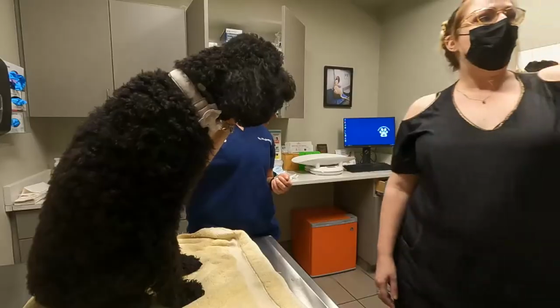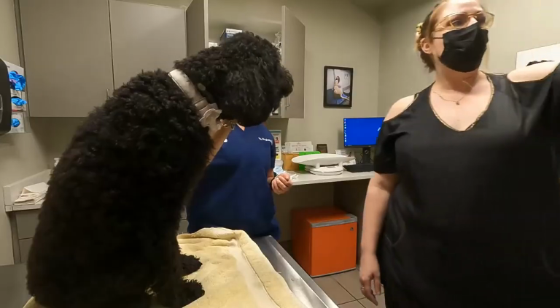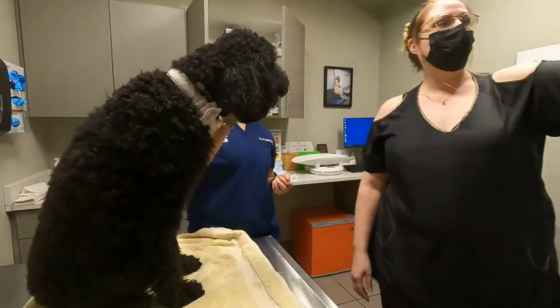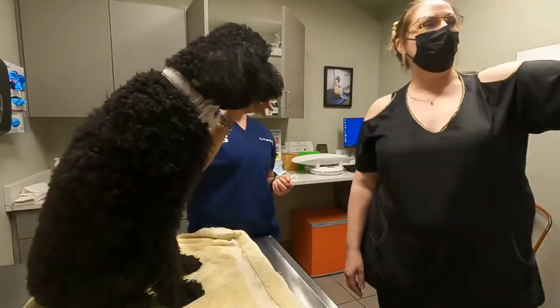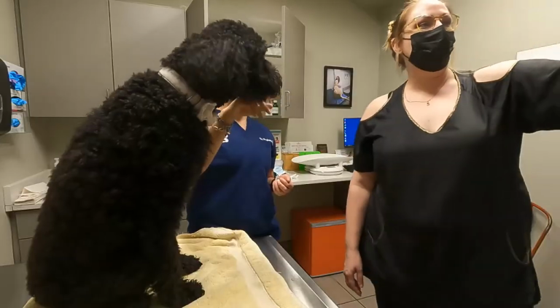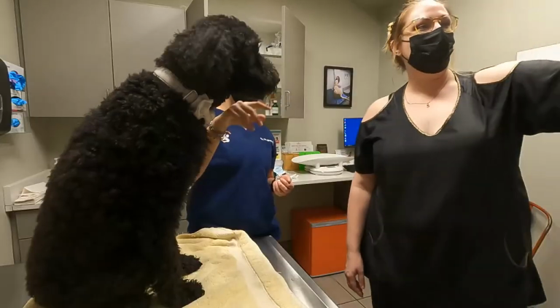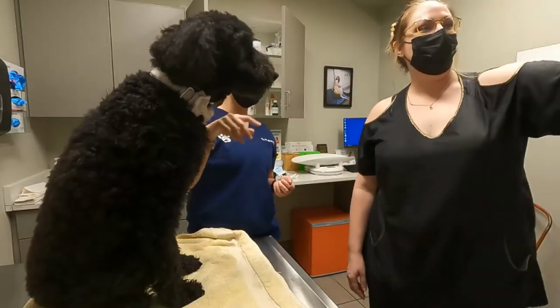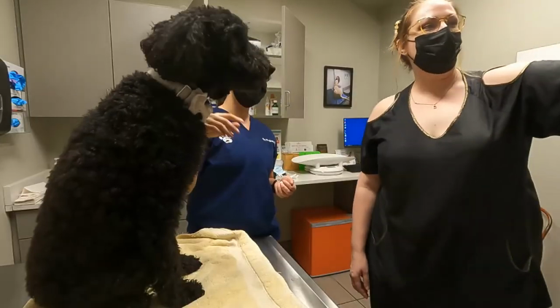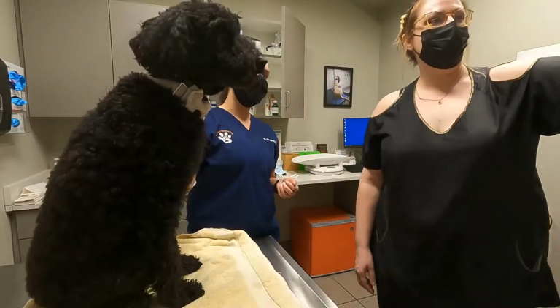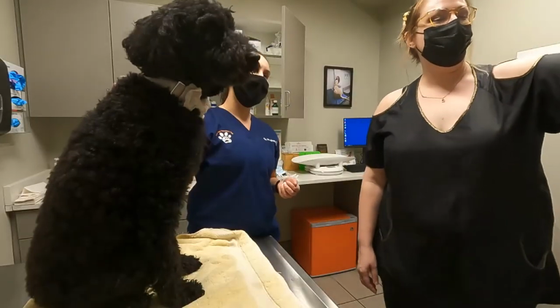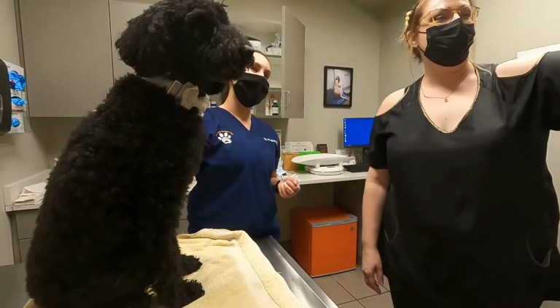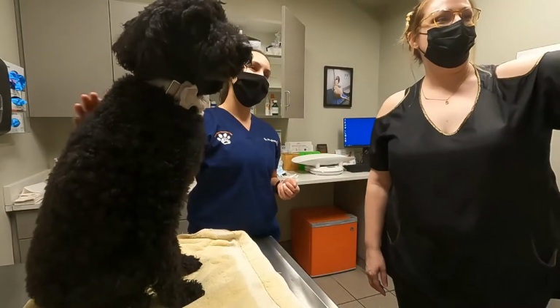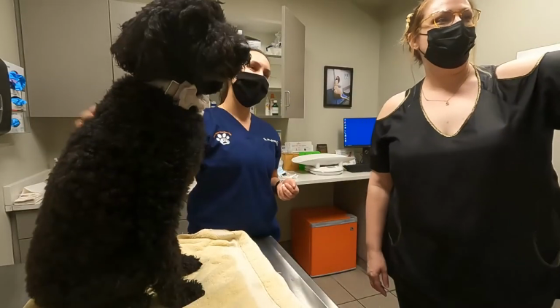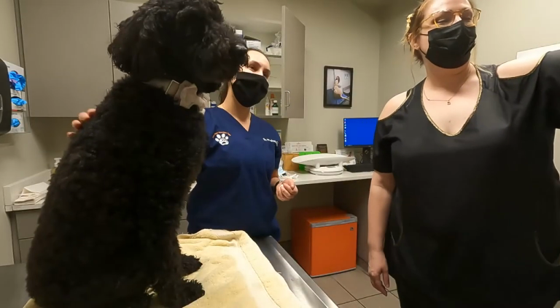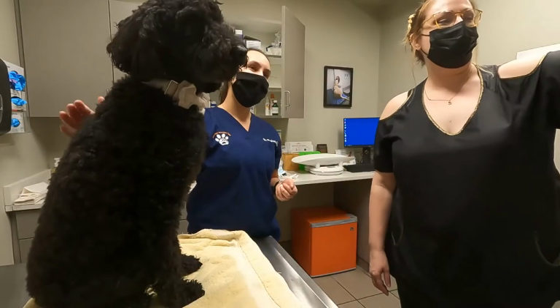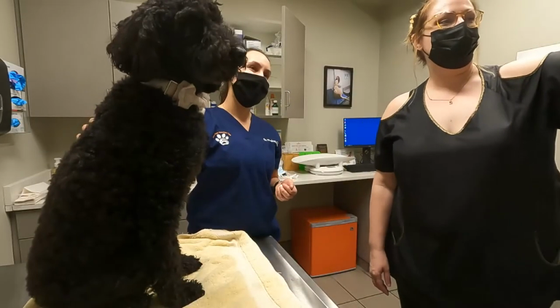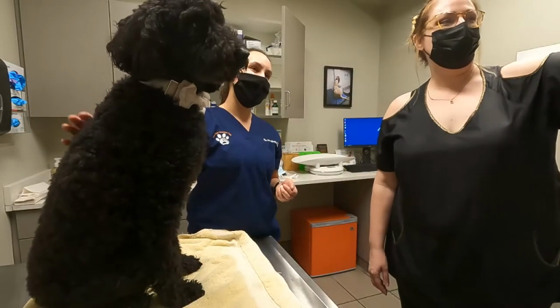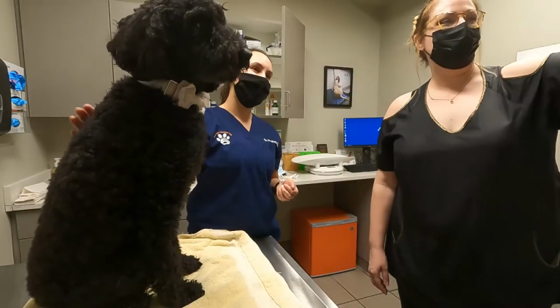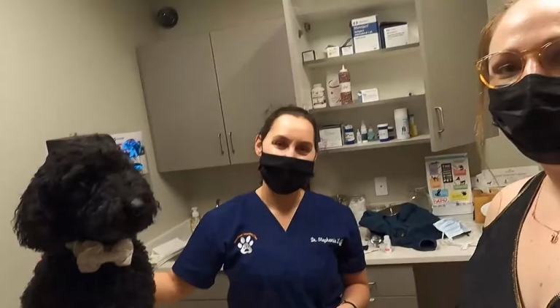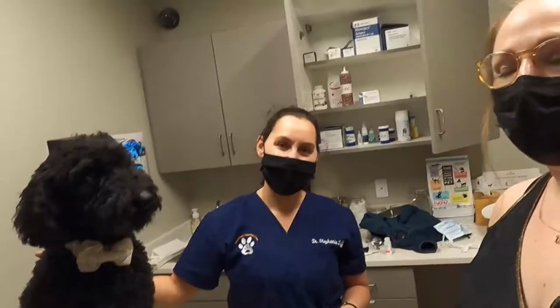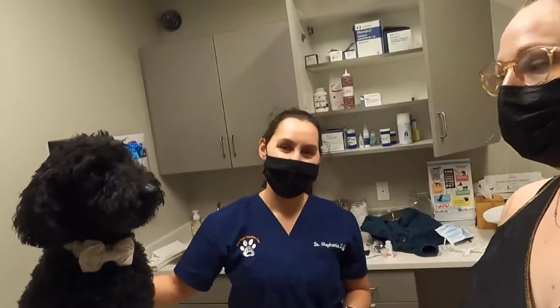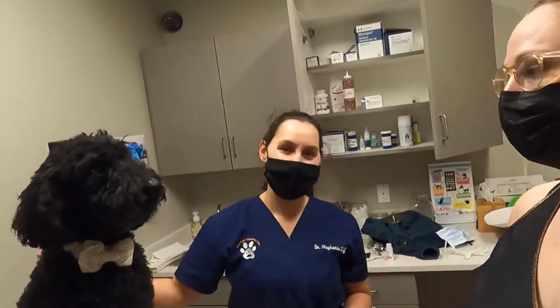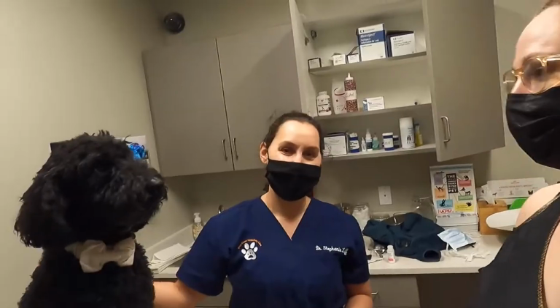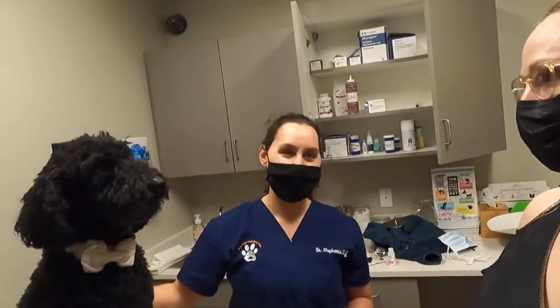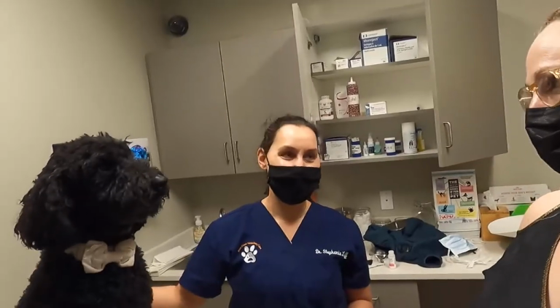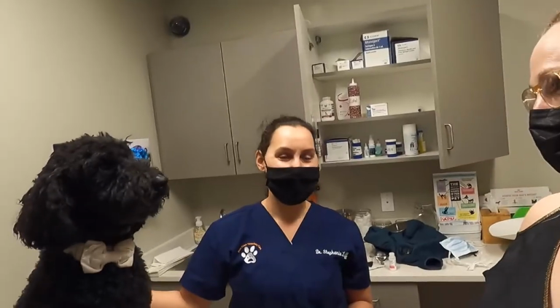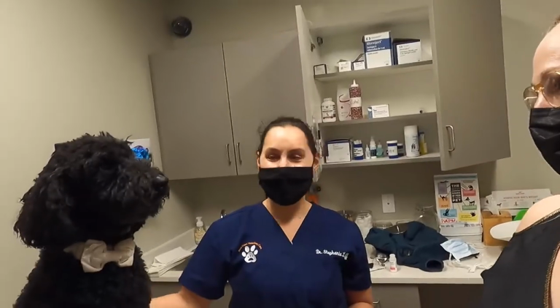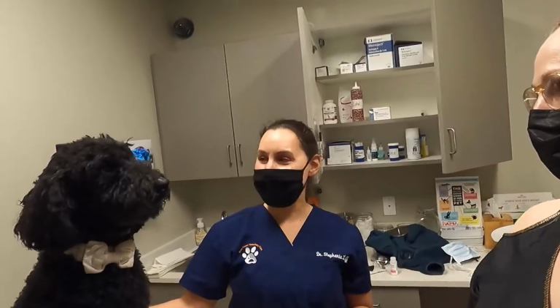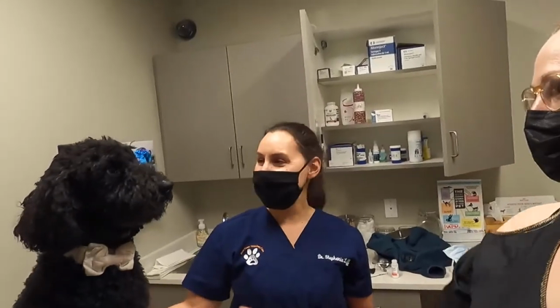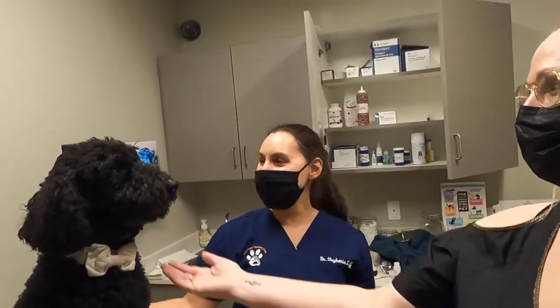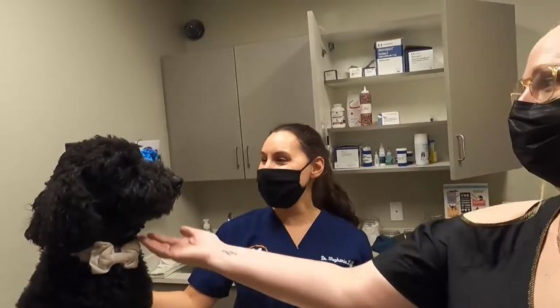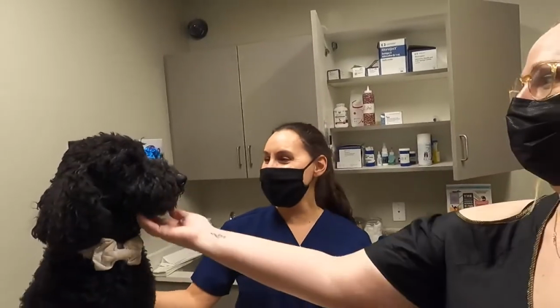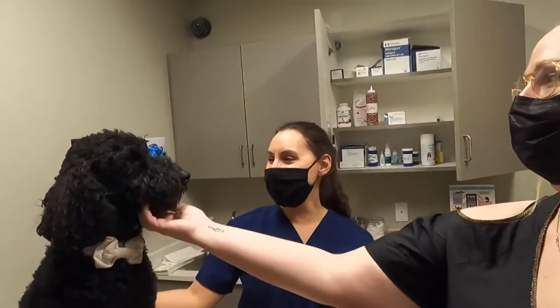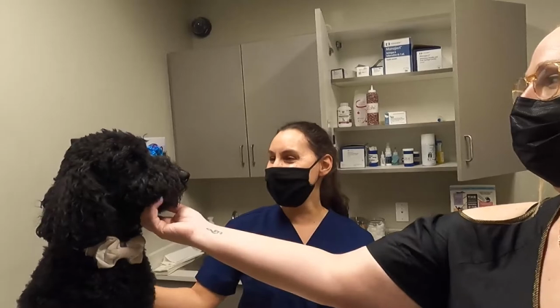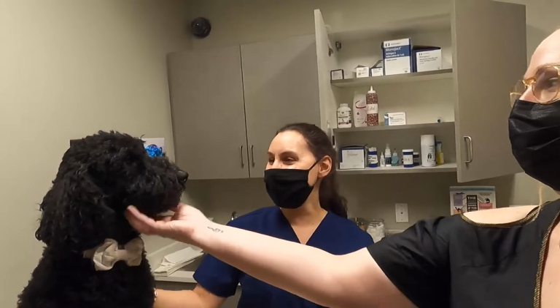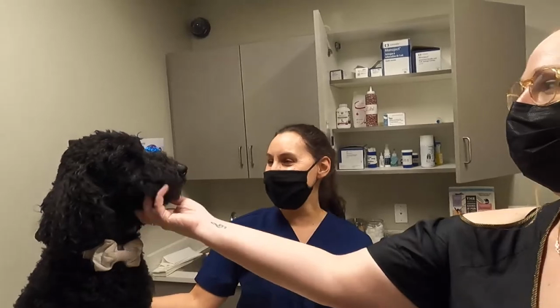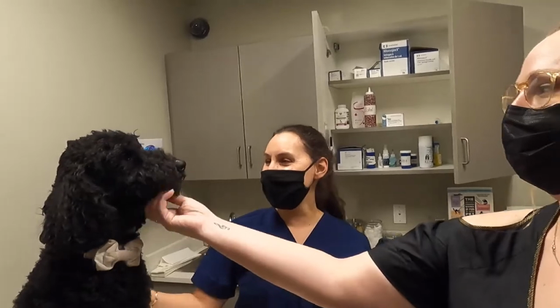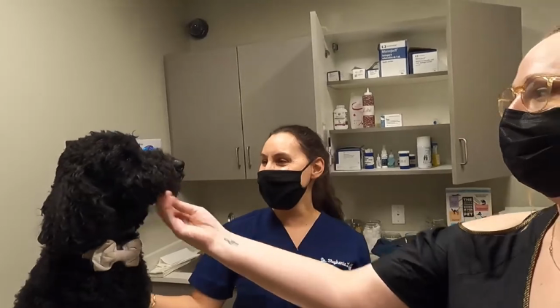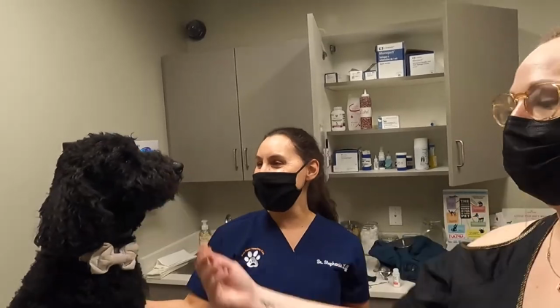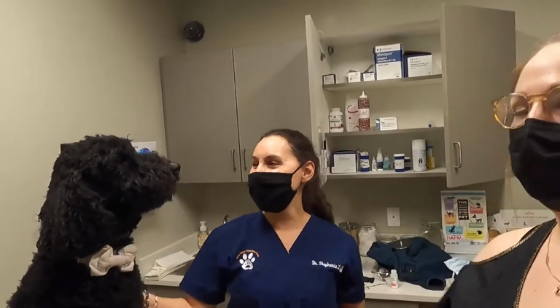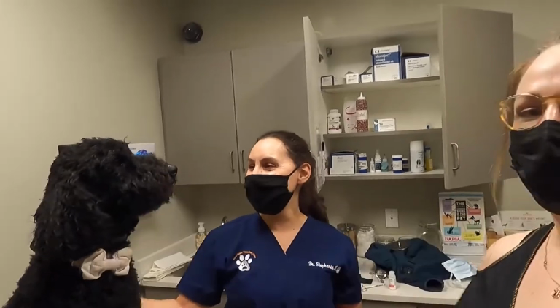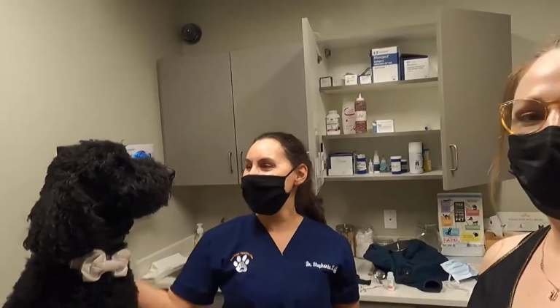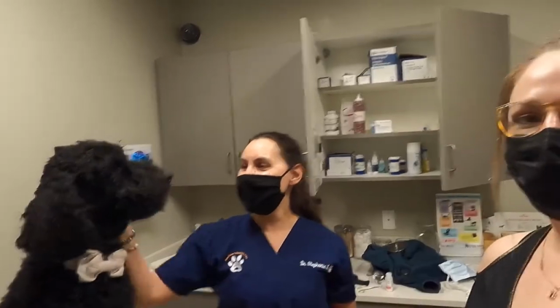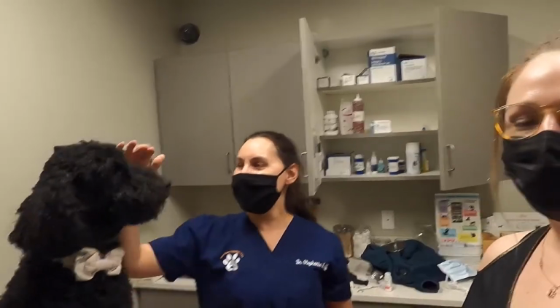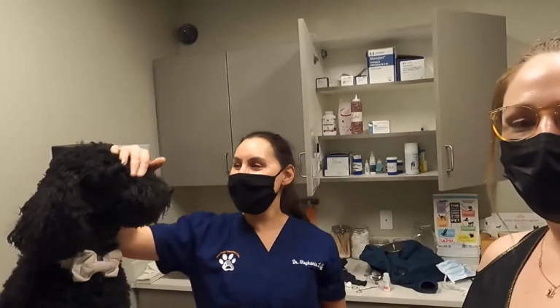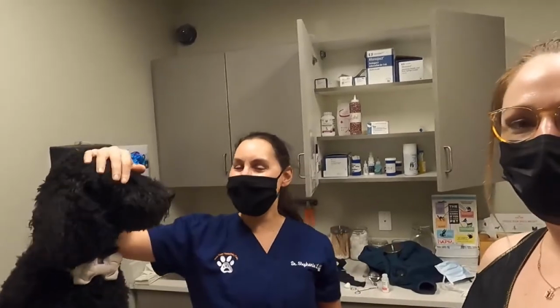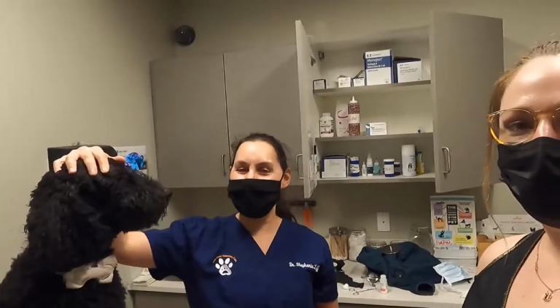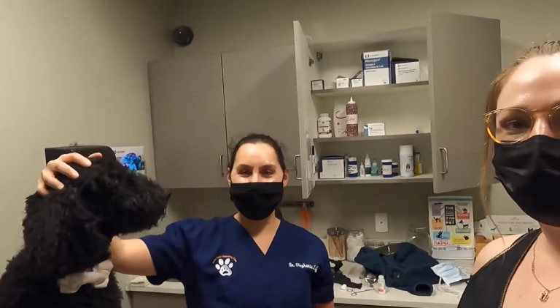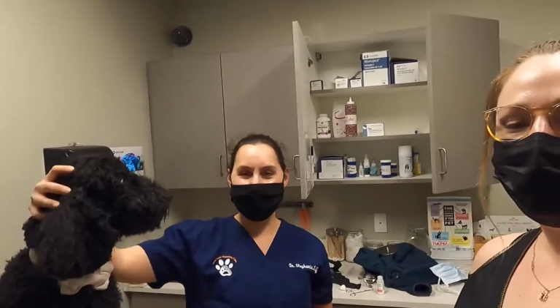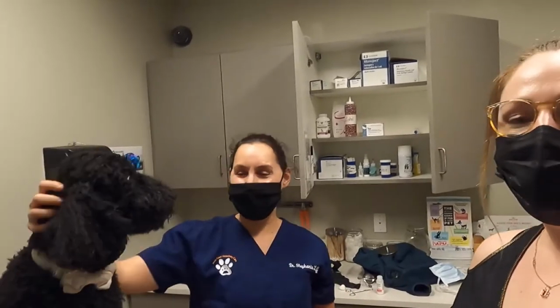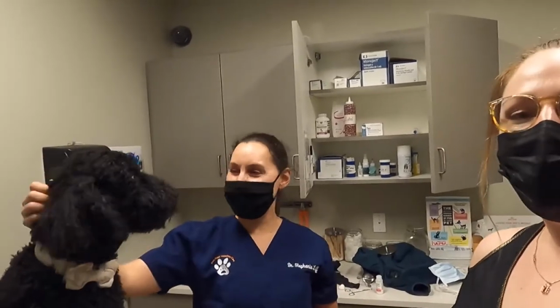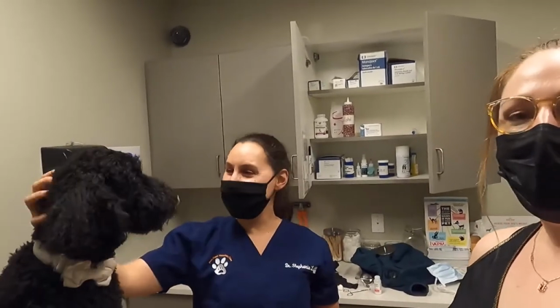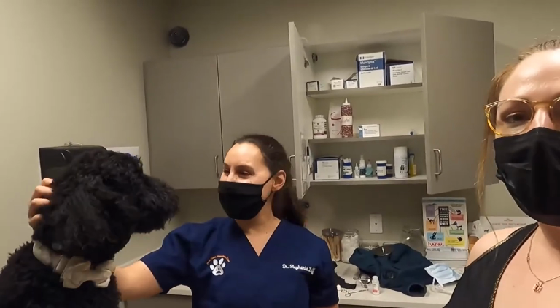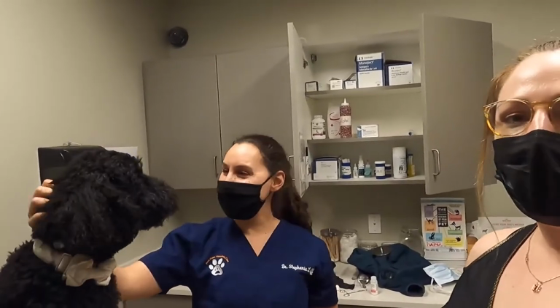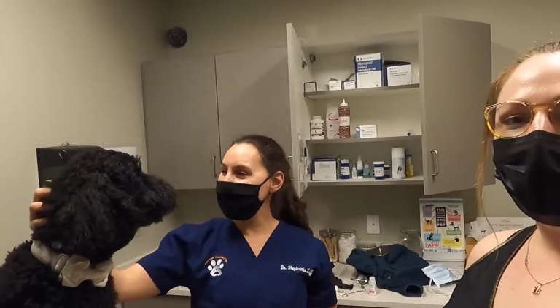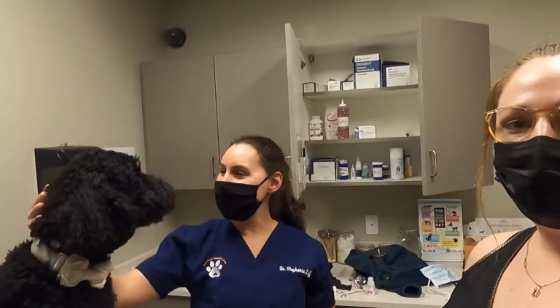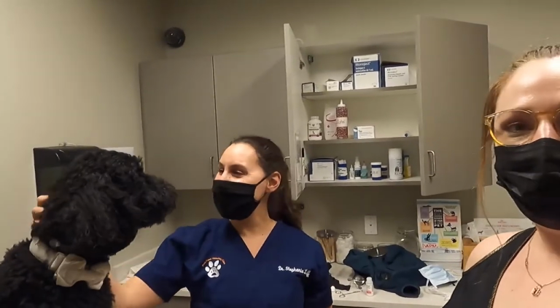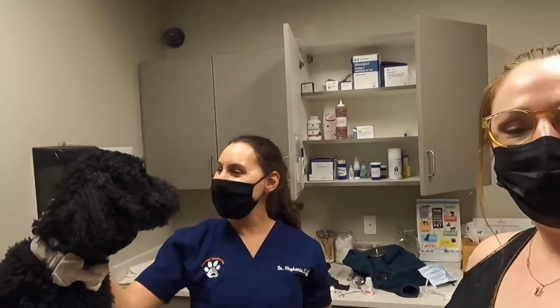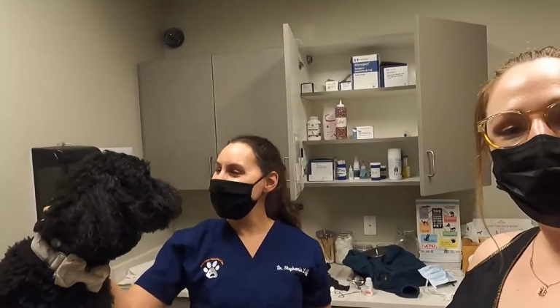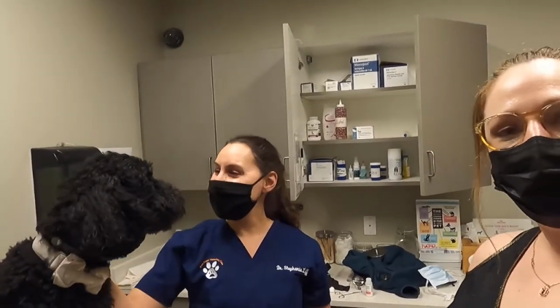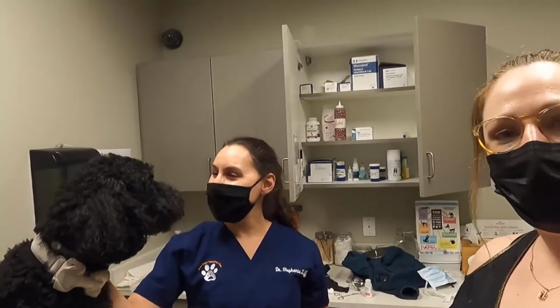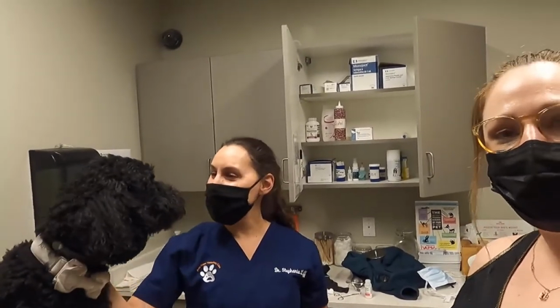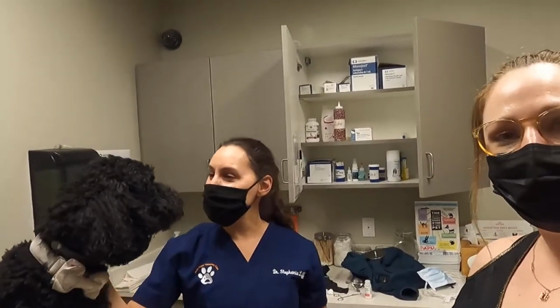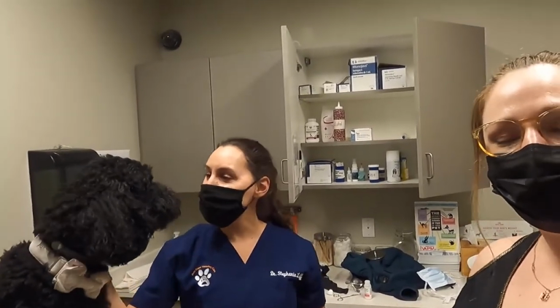I want to thank Dr. Stephanie Lift and Kyrie especially for clearing it up and showing us. Thank you guys for watching.